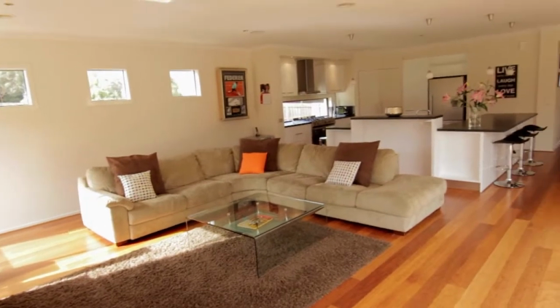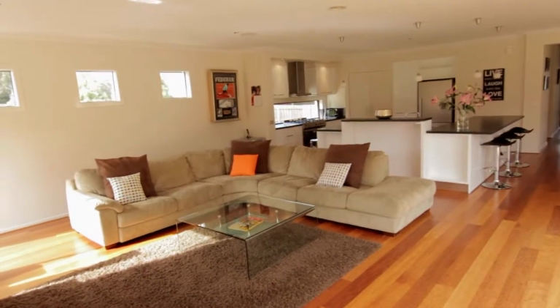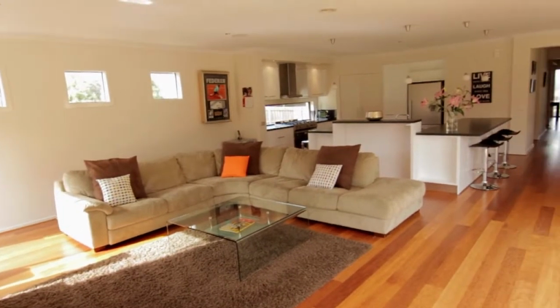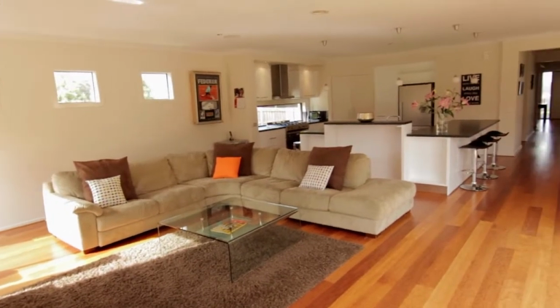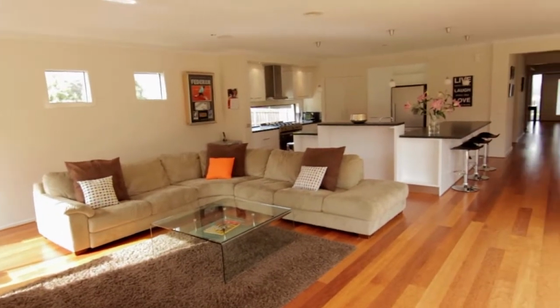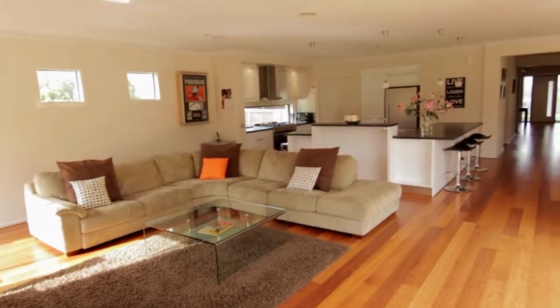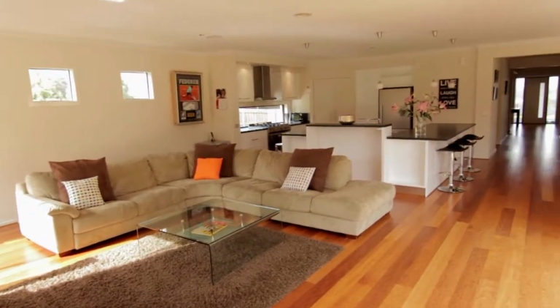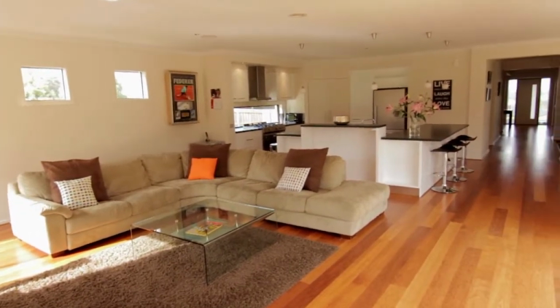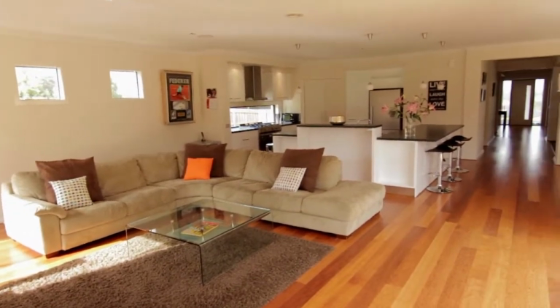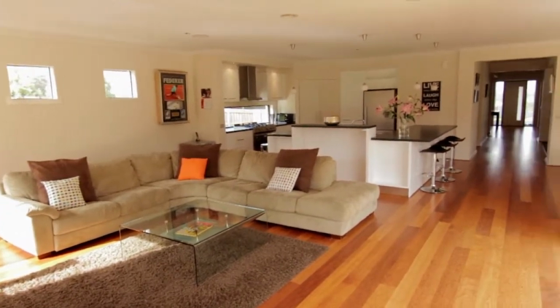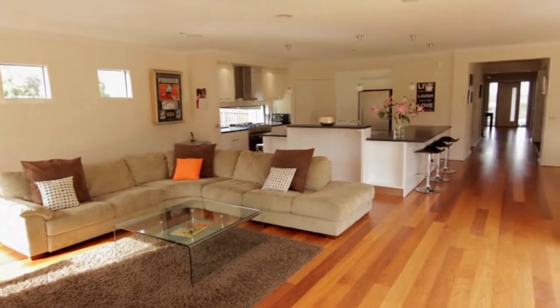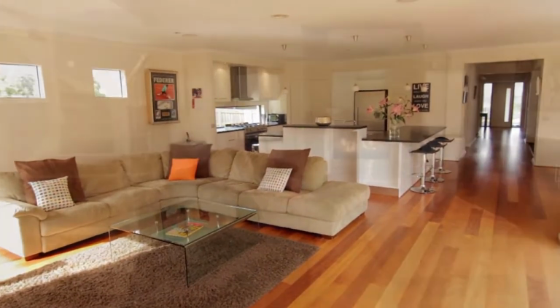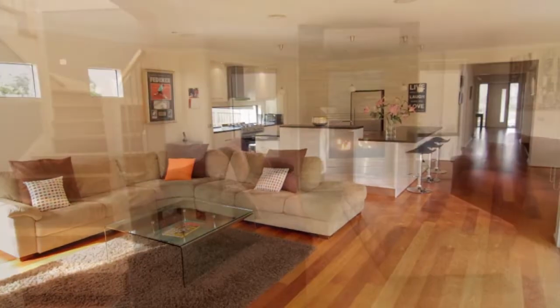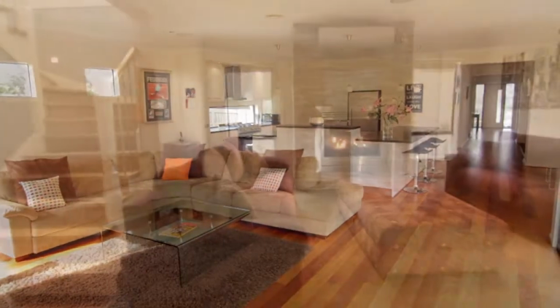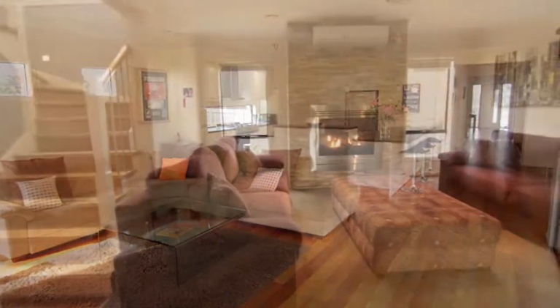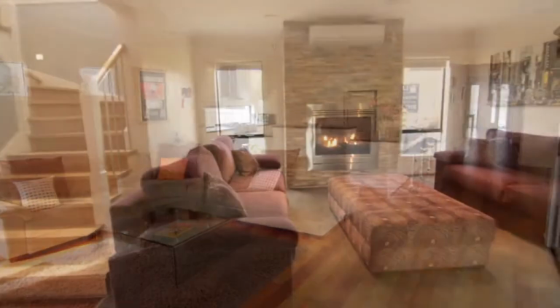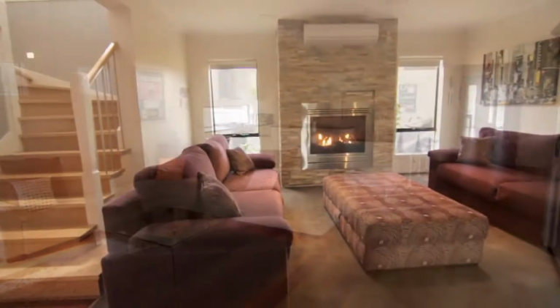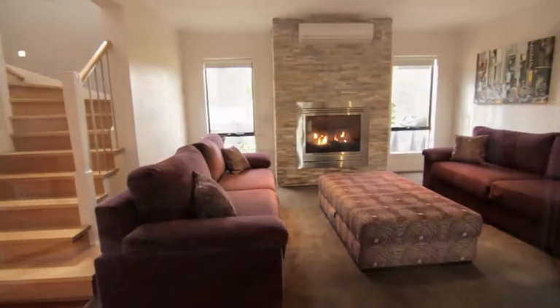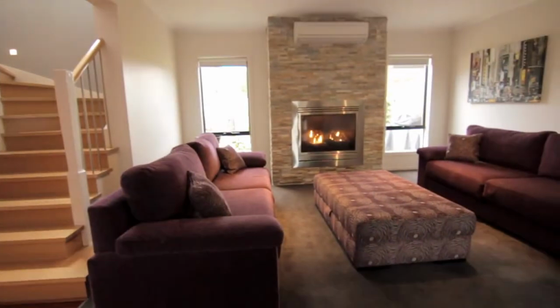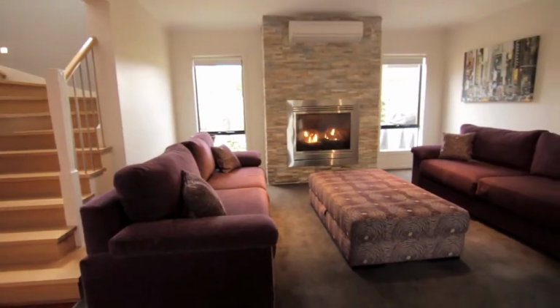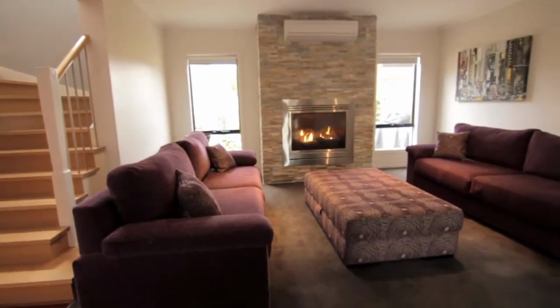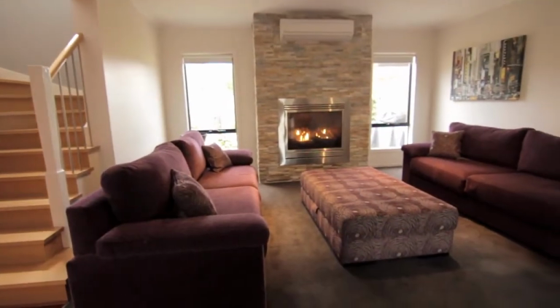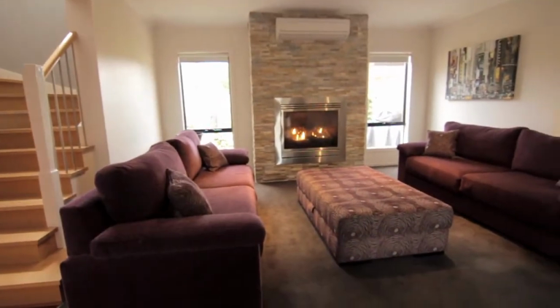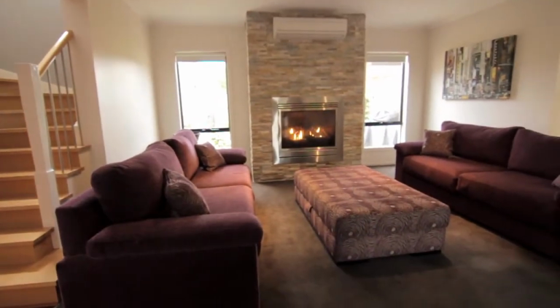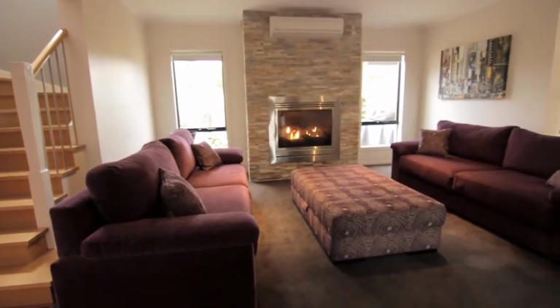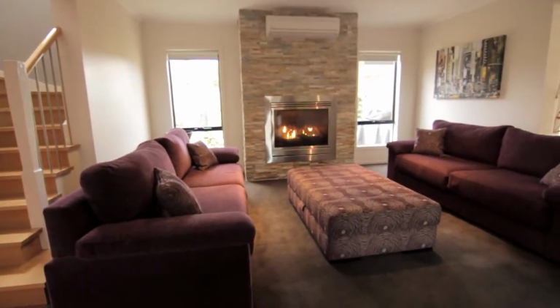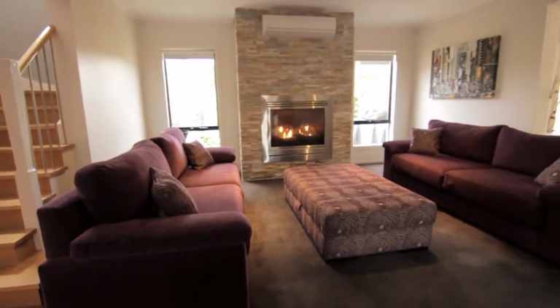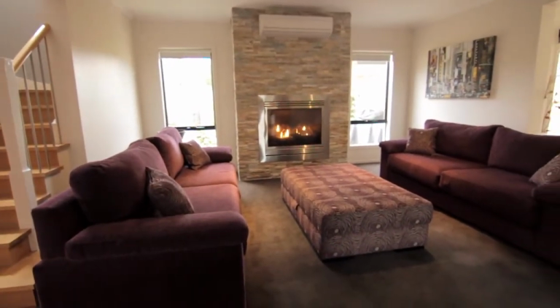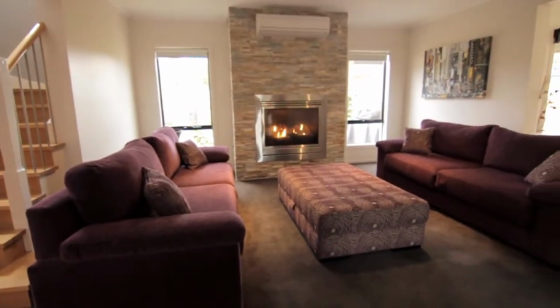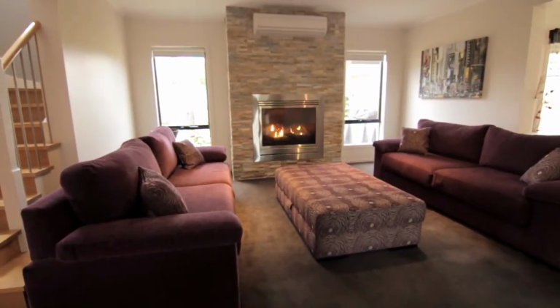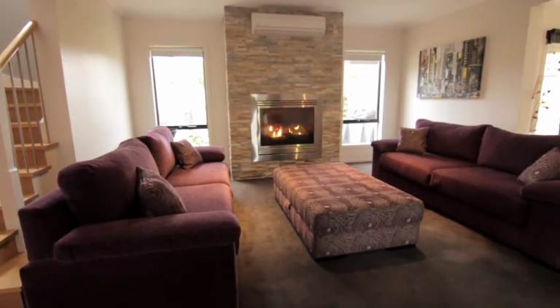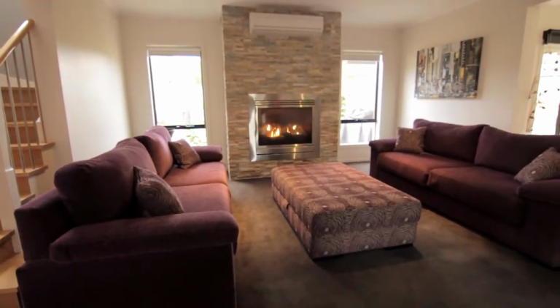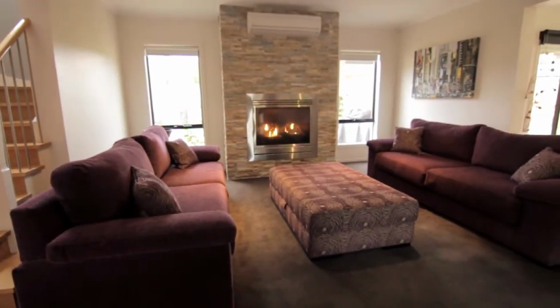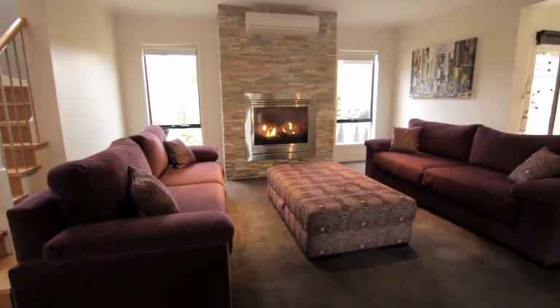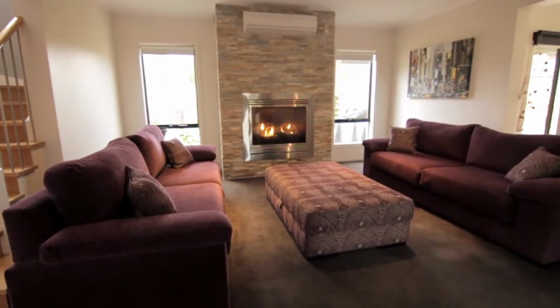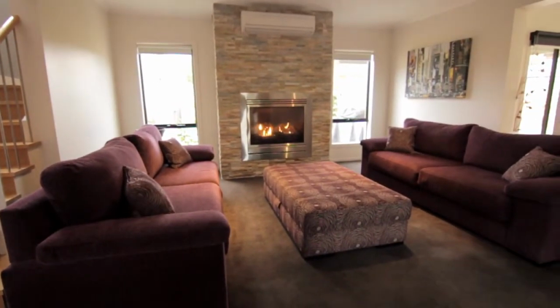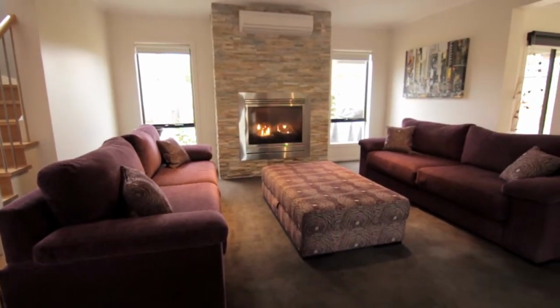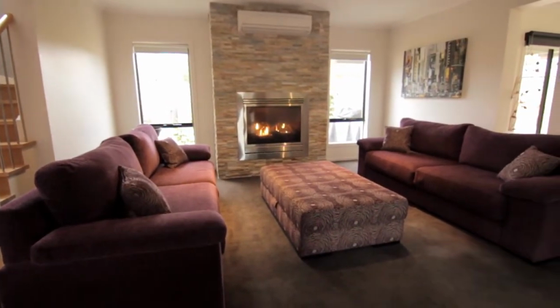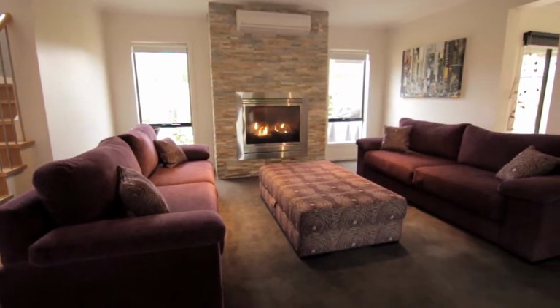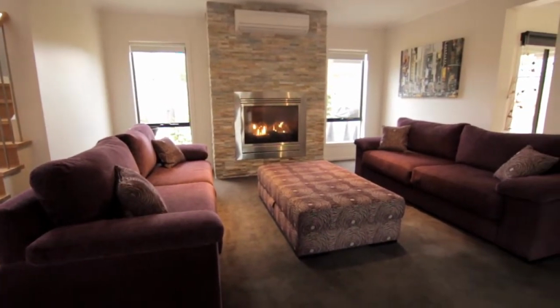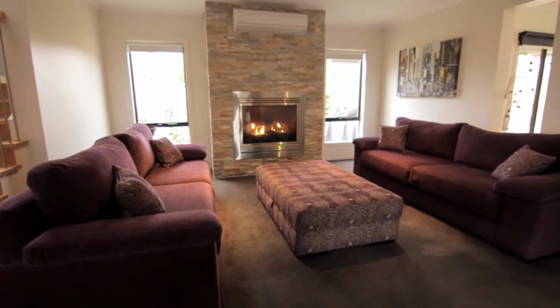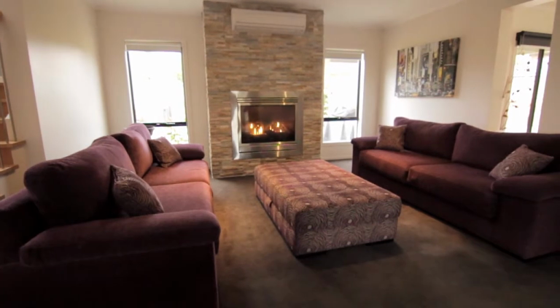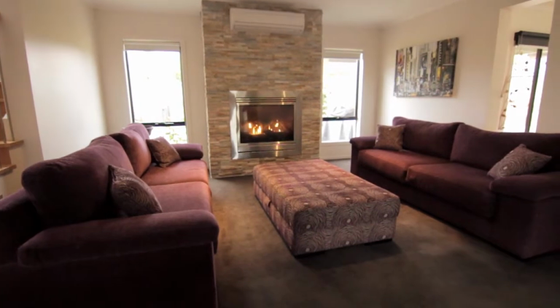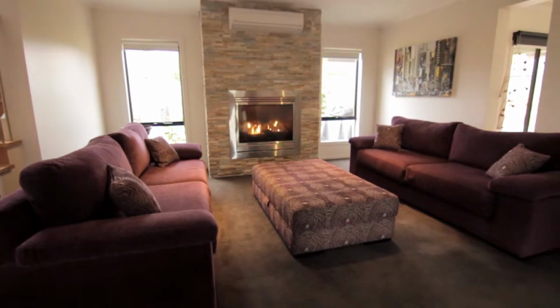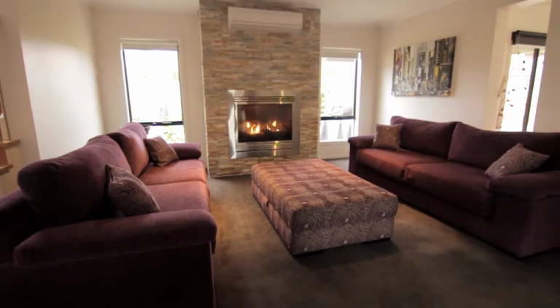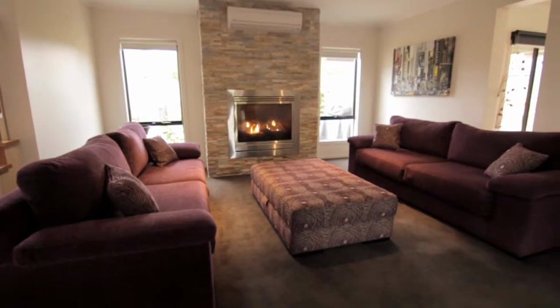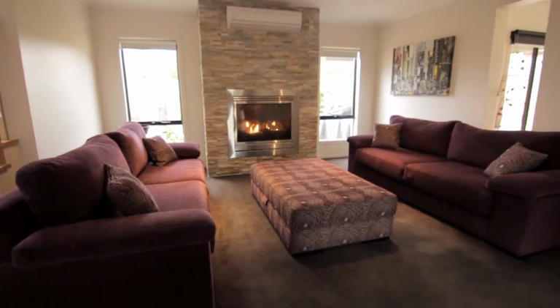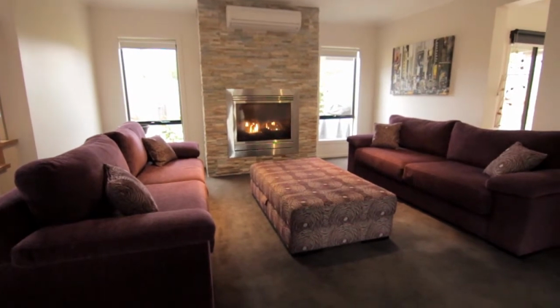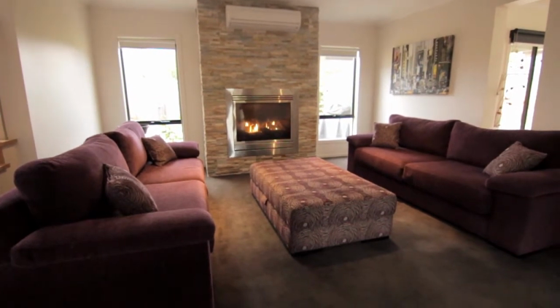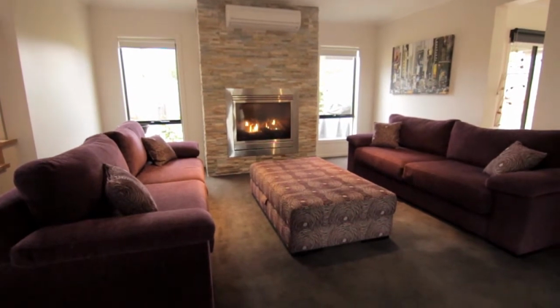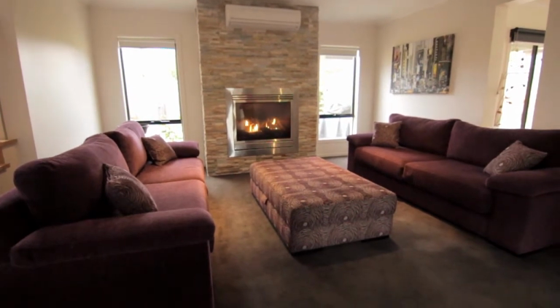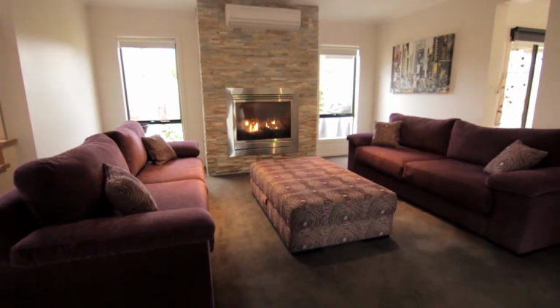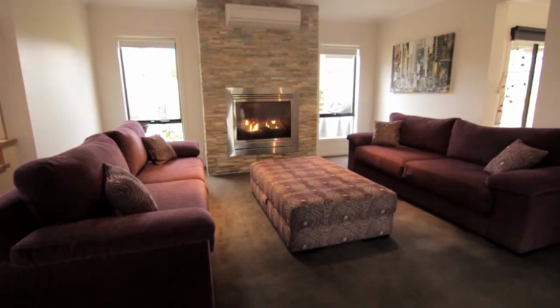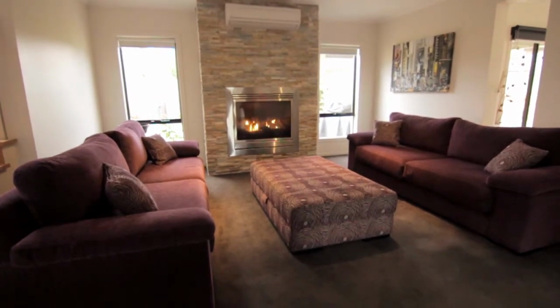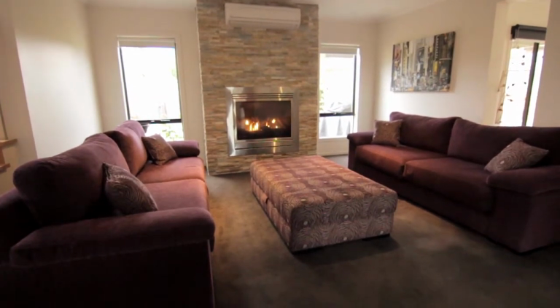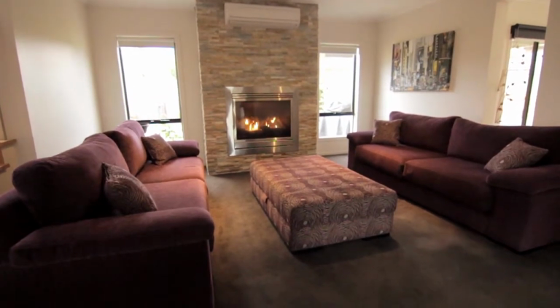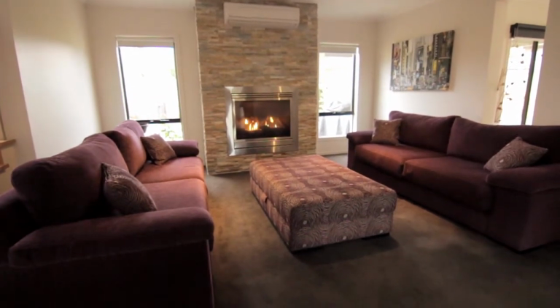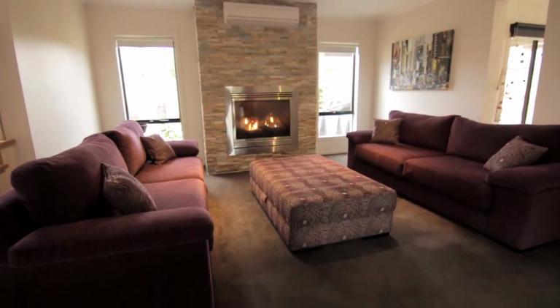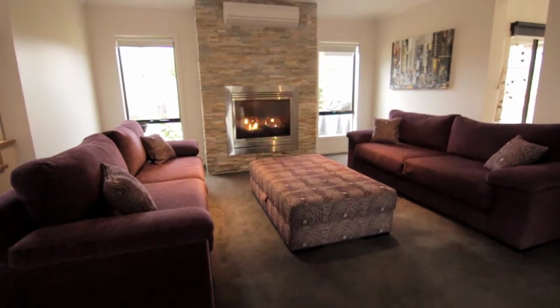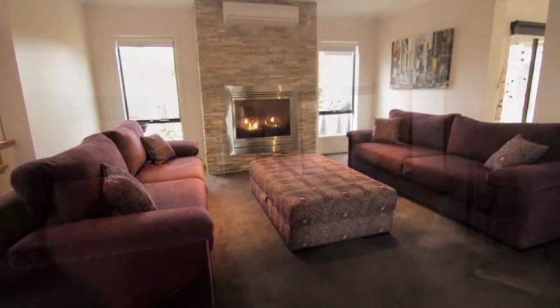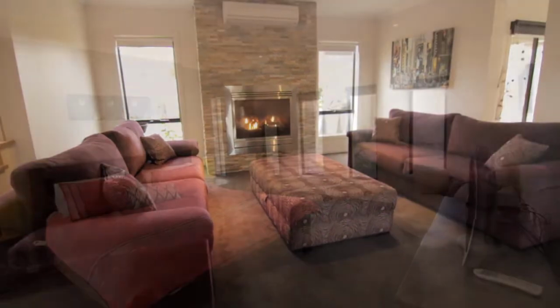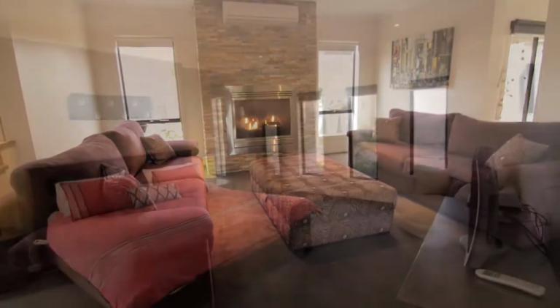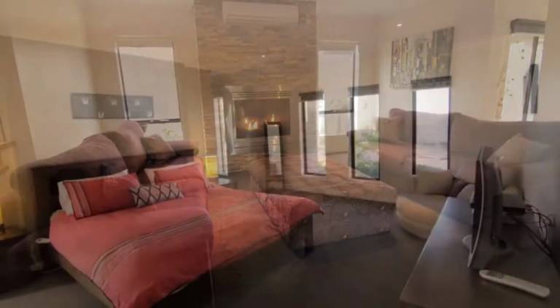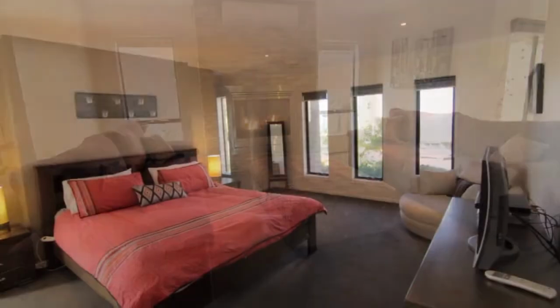A four-wall carpeted lounge complete with gas log fire is the perfect place to recharge with a glass of wine in the company of close friends.